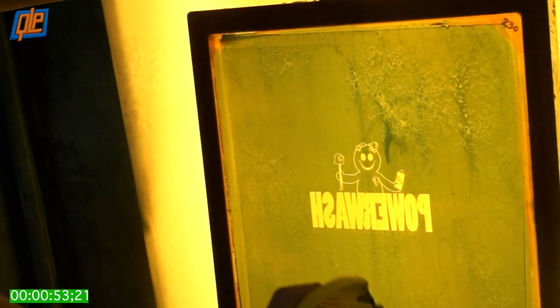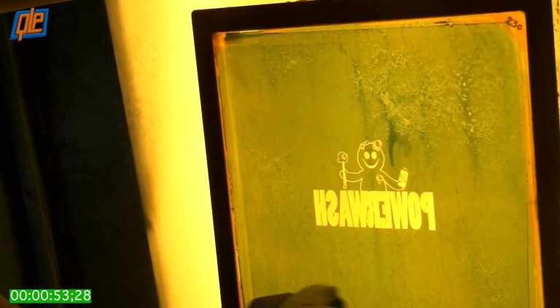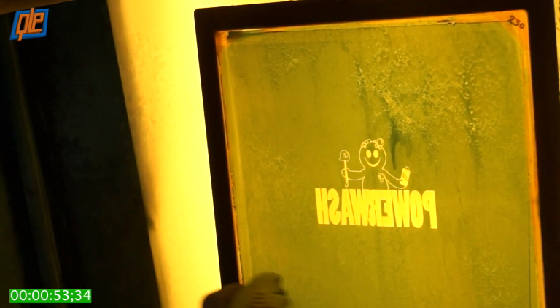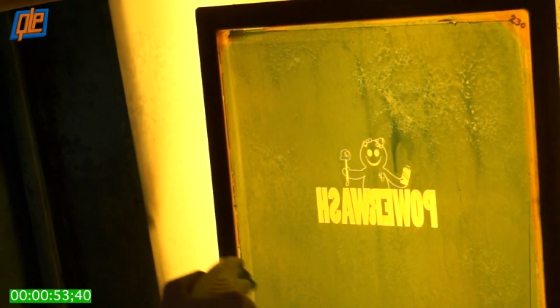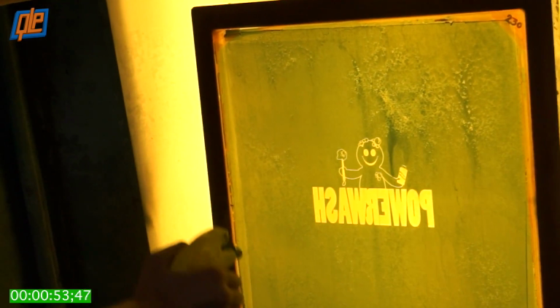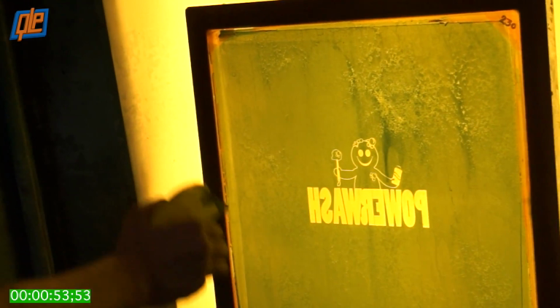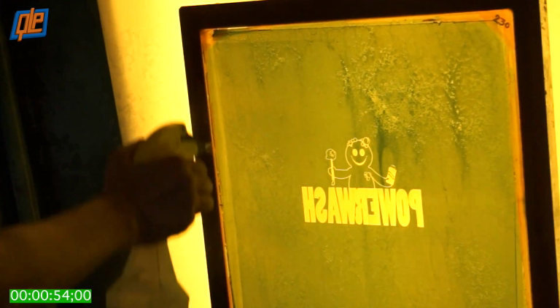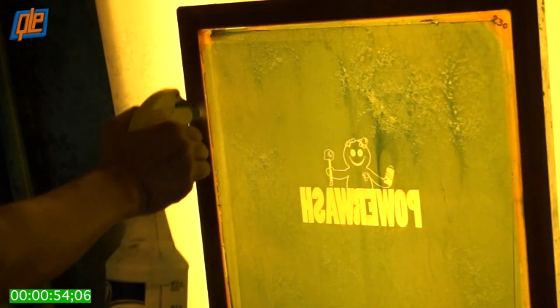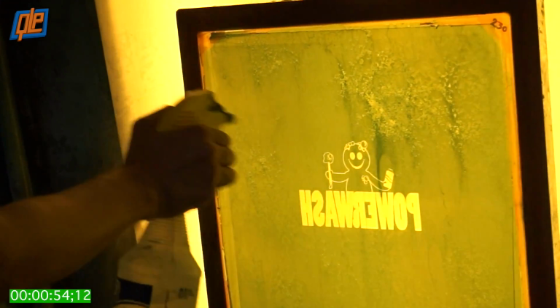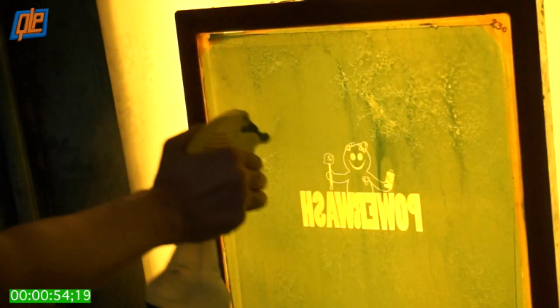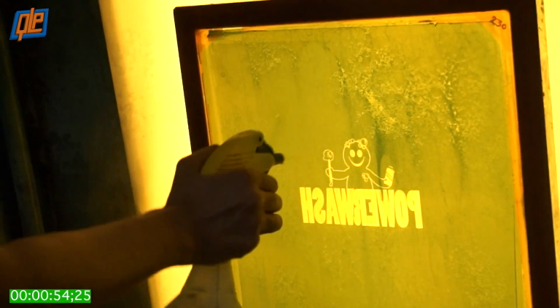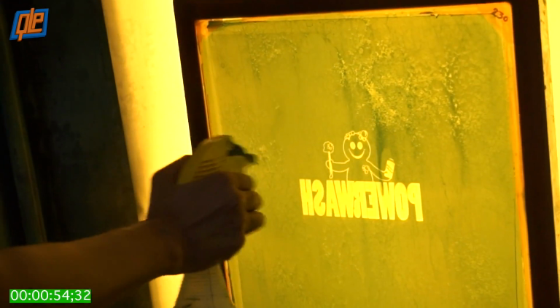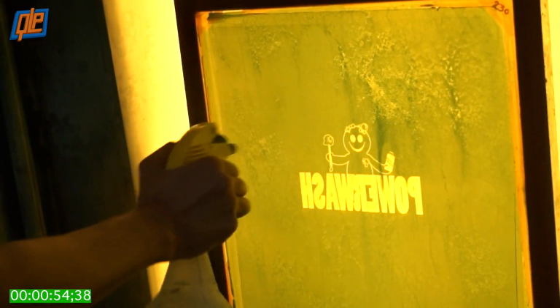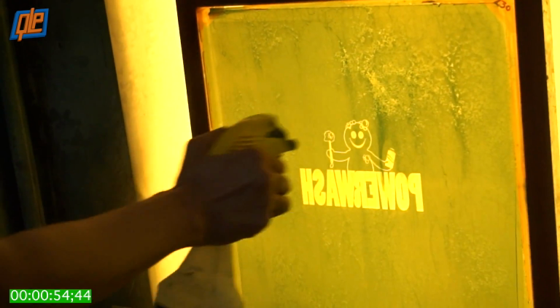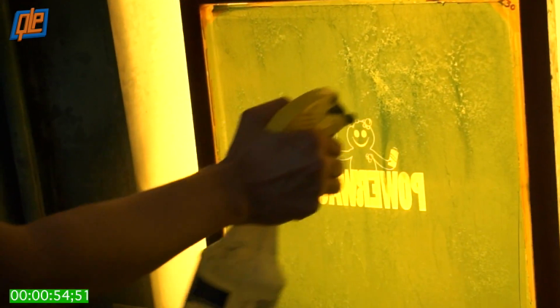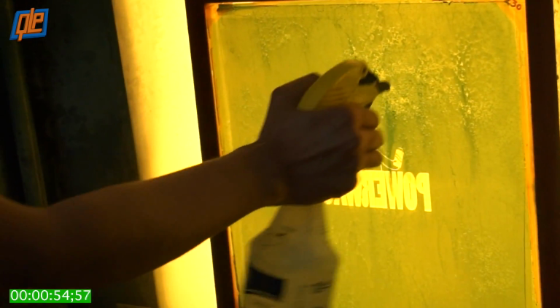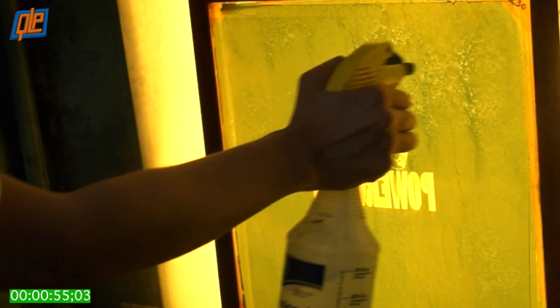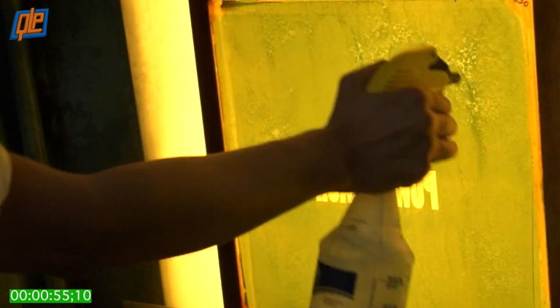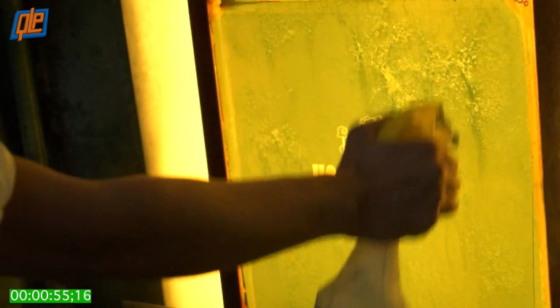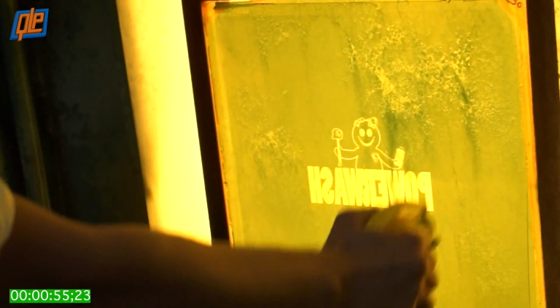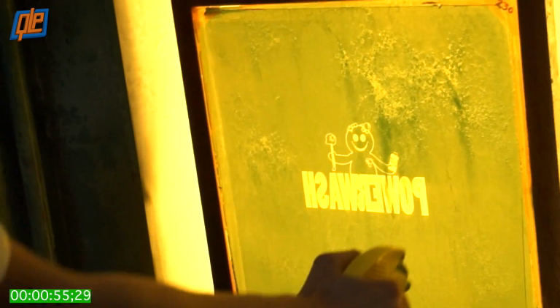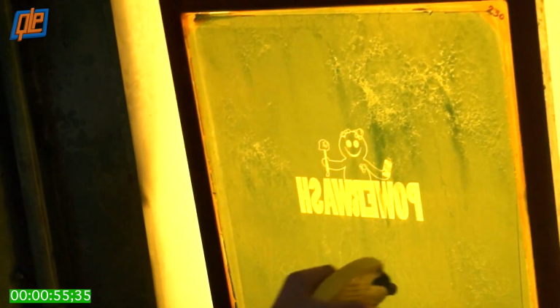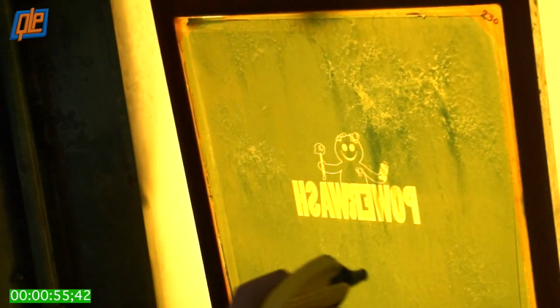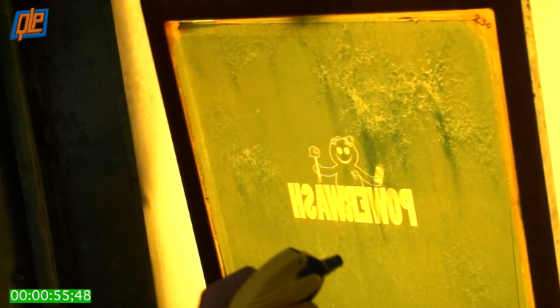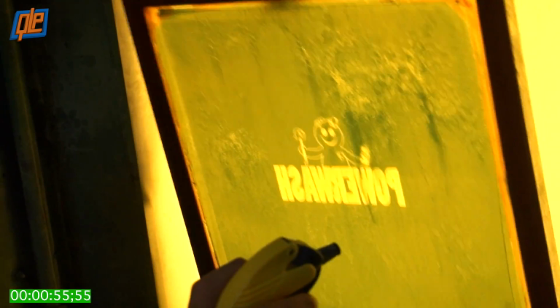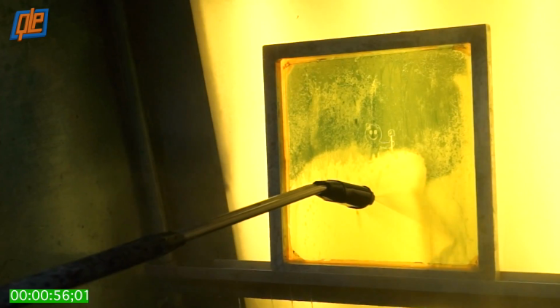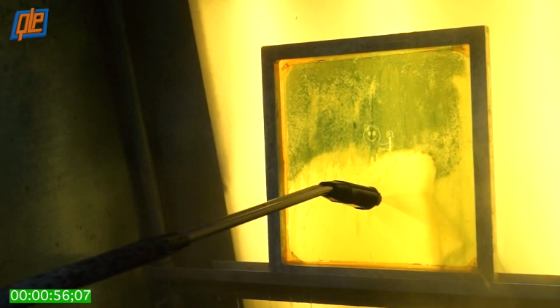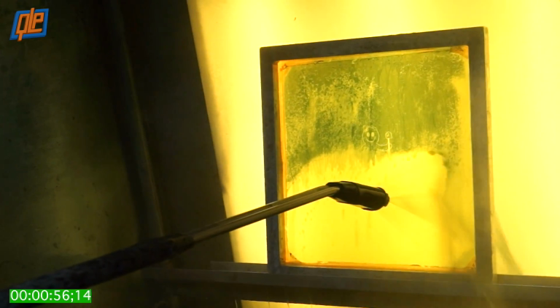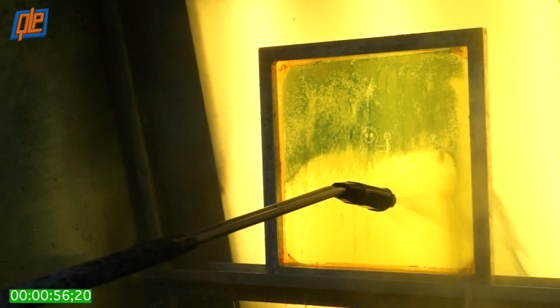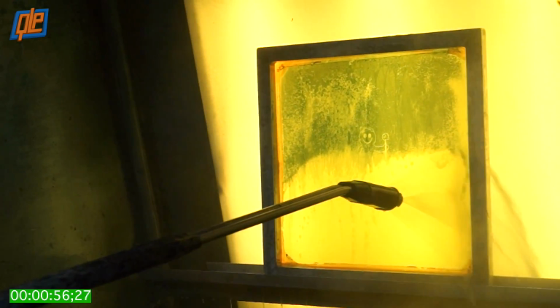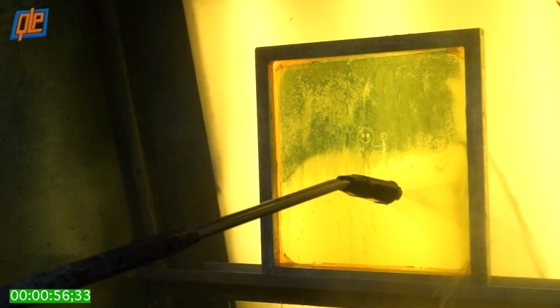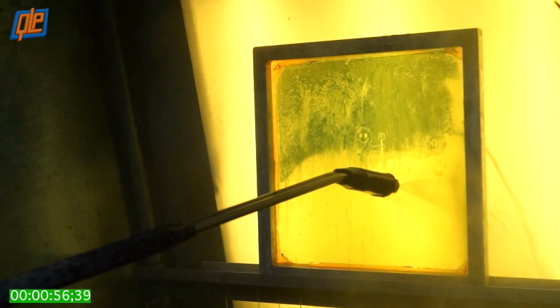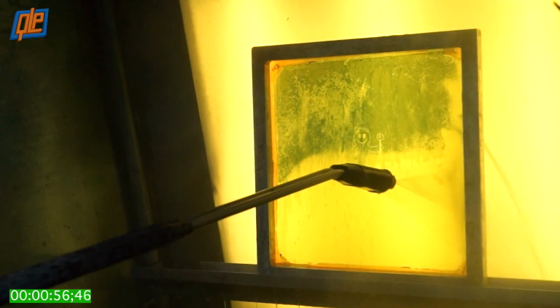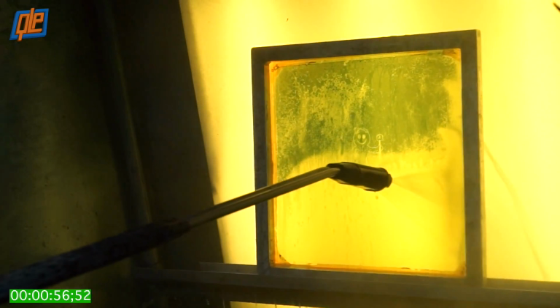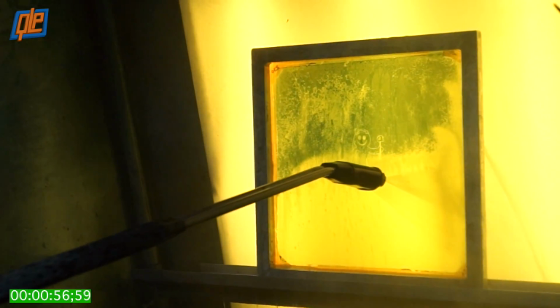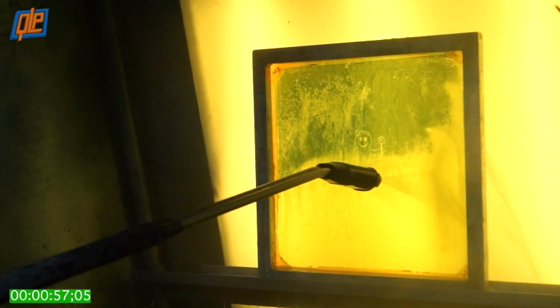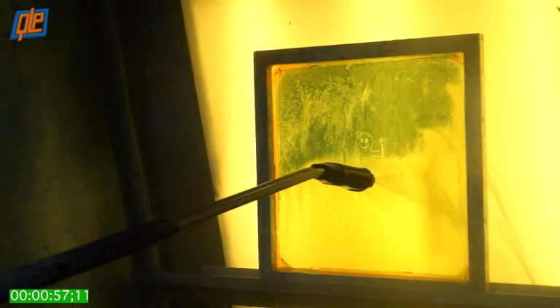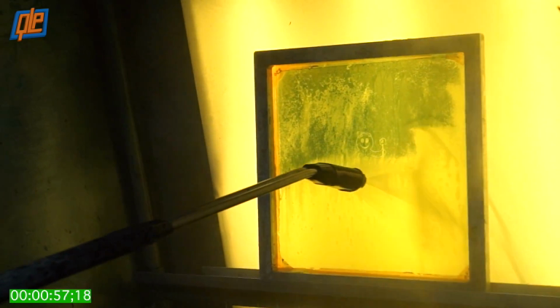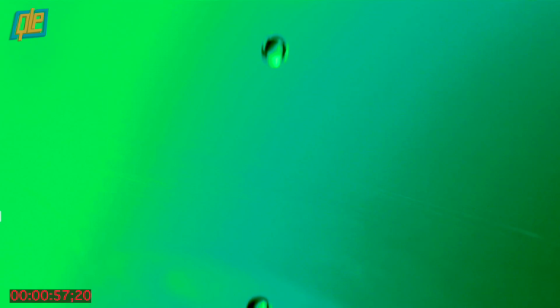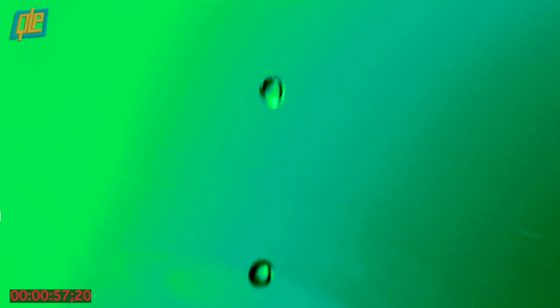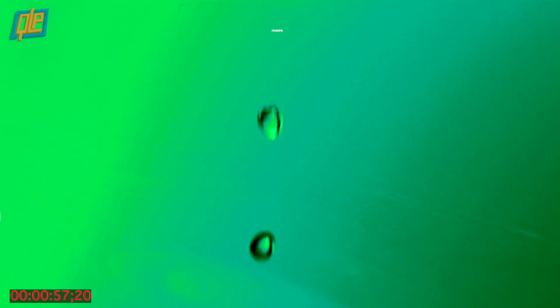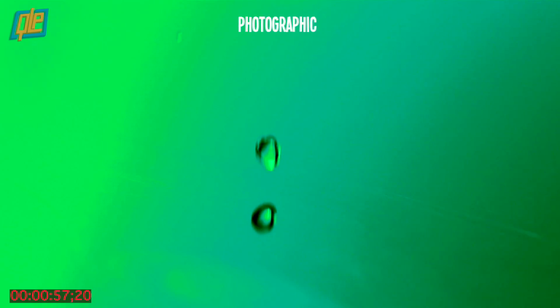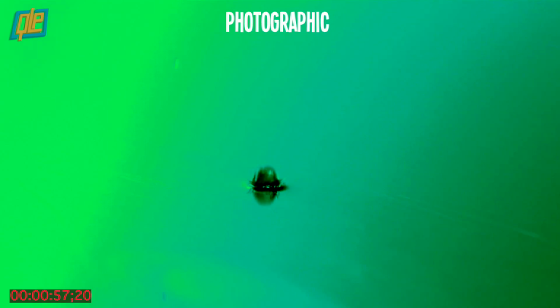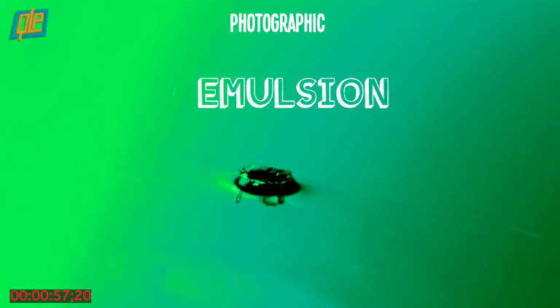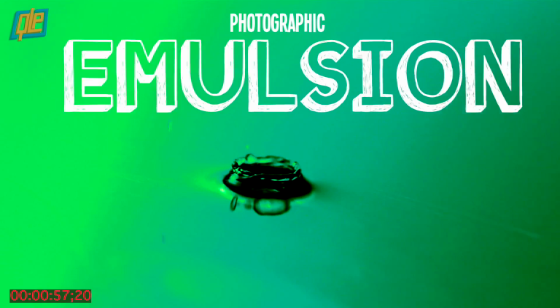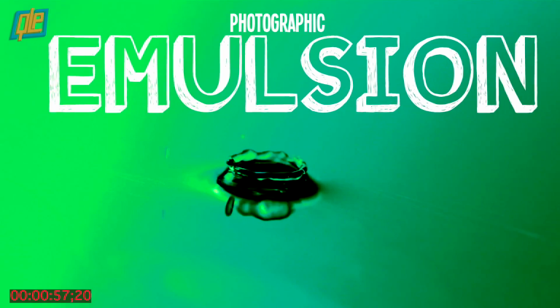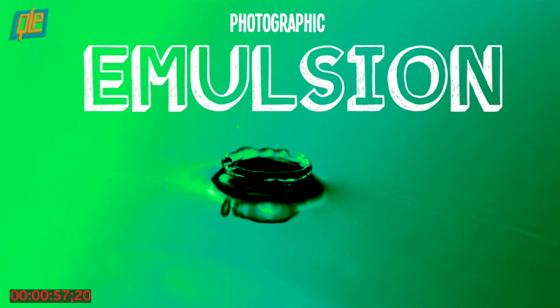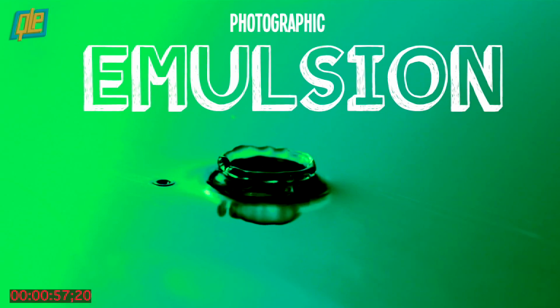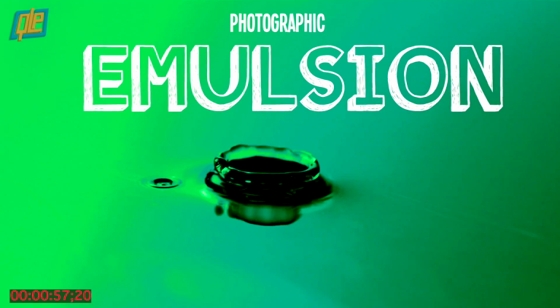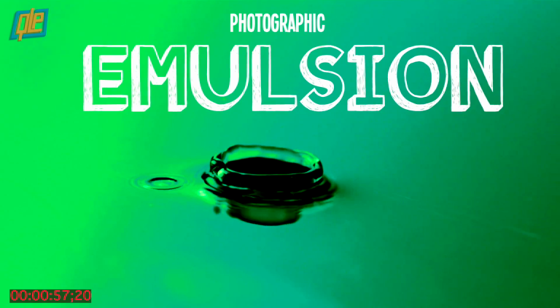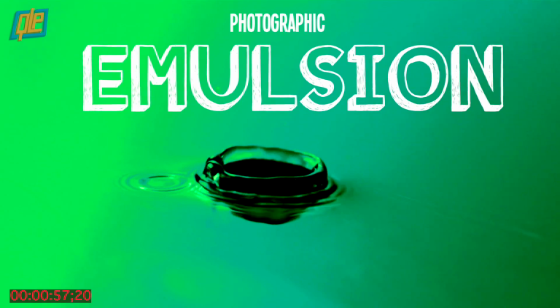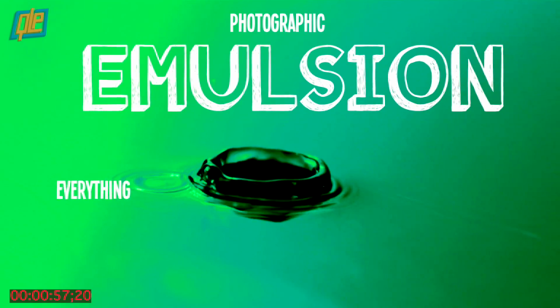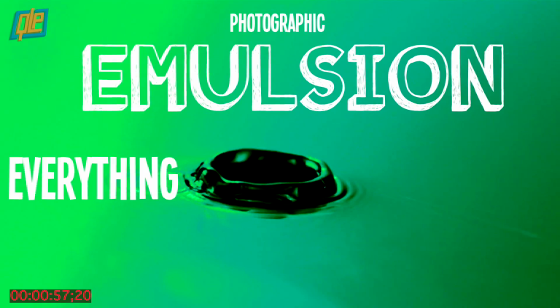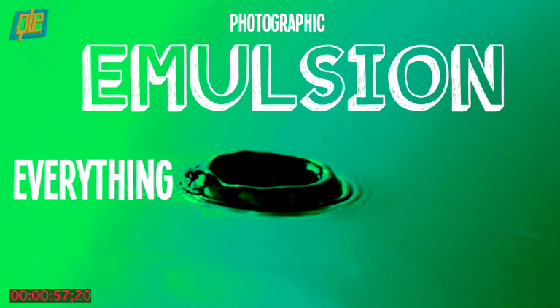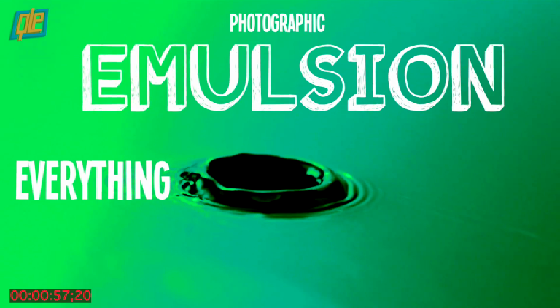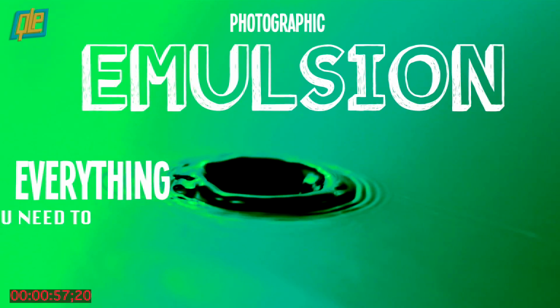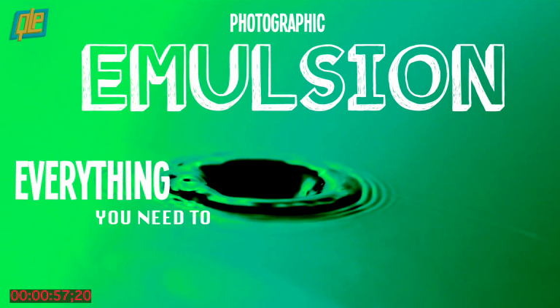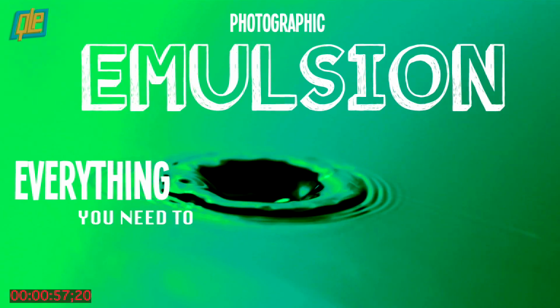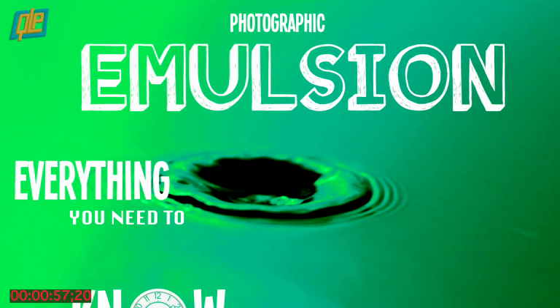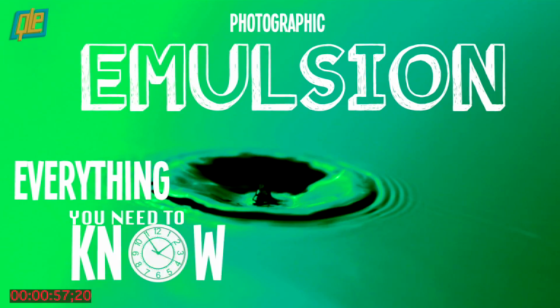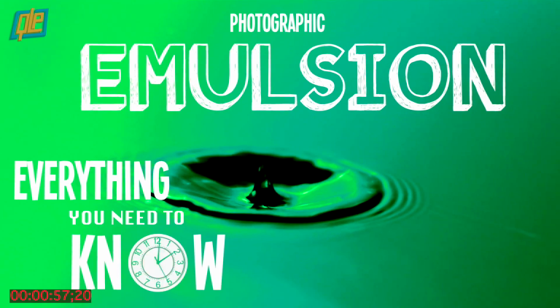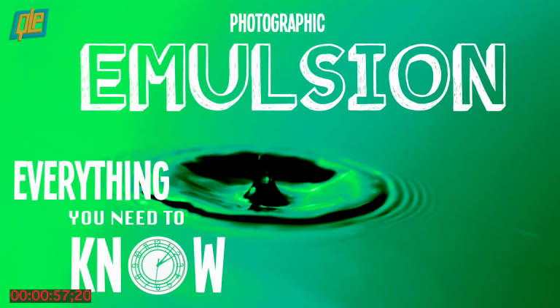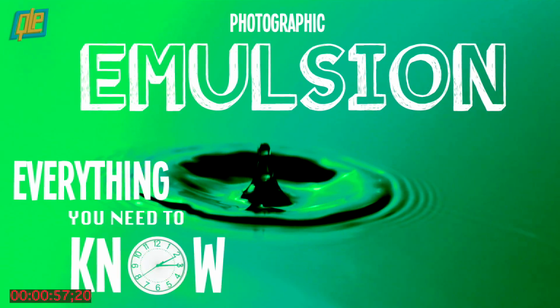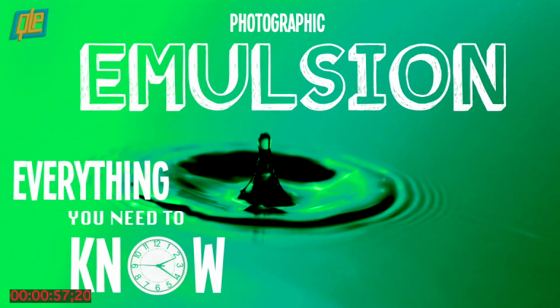After printing, the emulsion is dissolved with solvents and washed away. There you go — photo emulsion in under a minute.